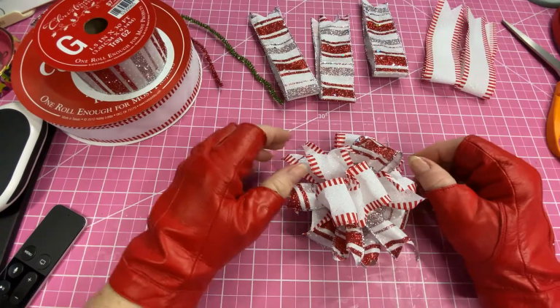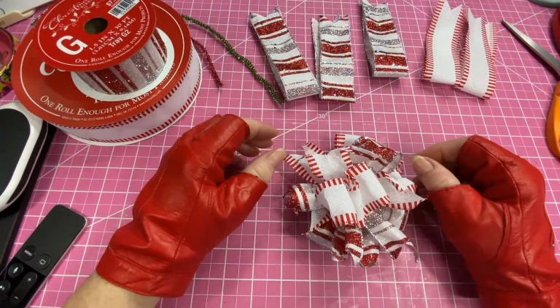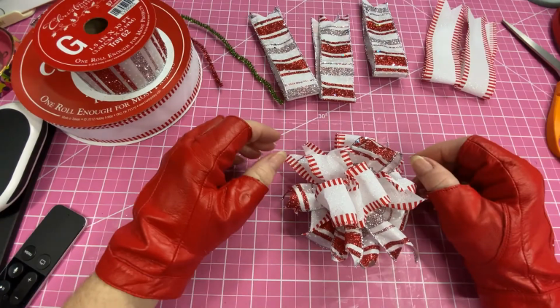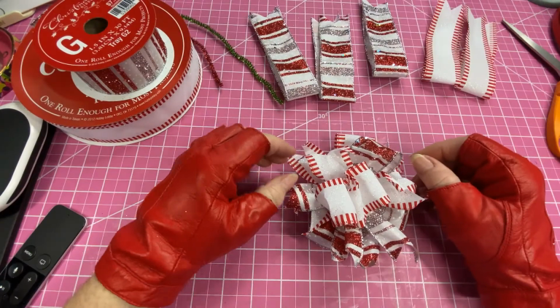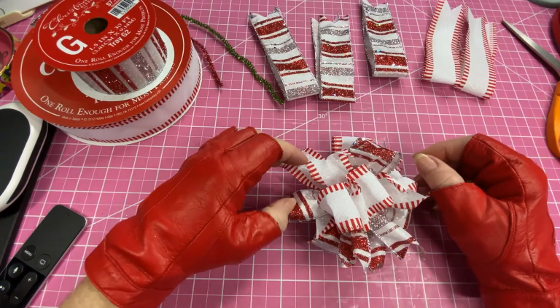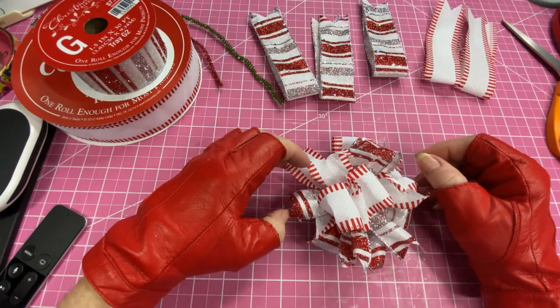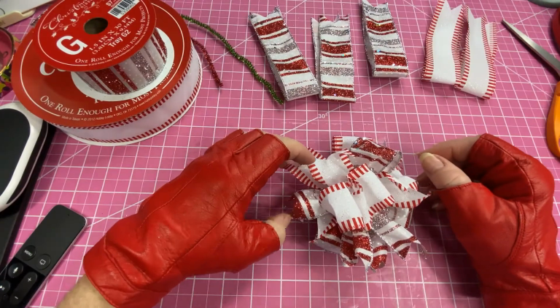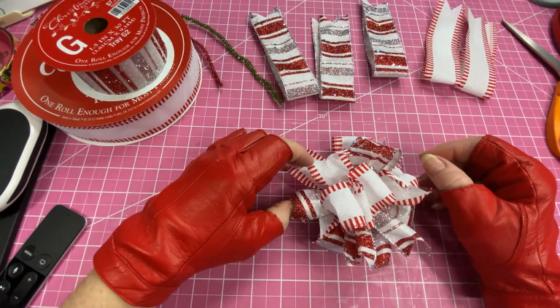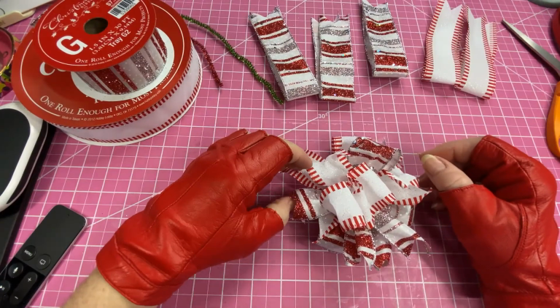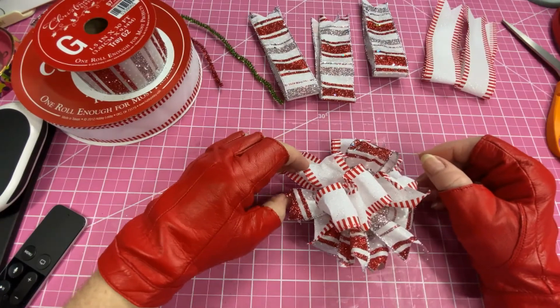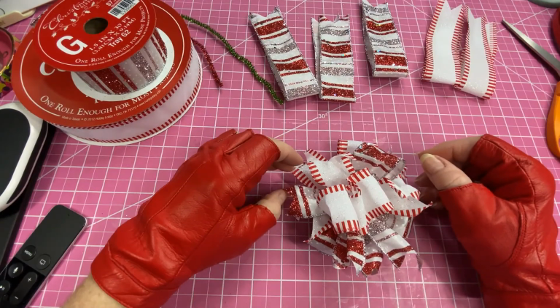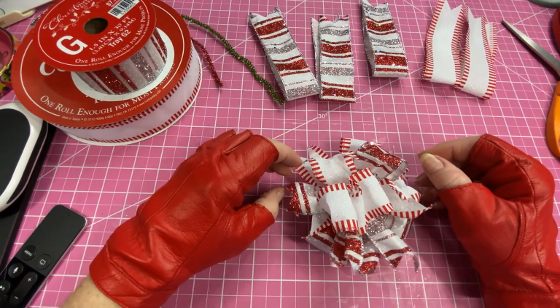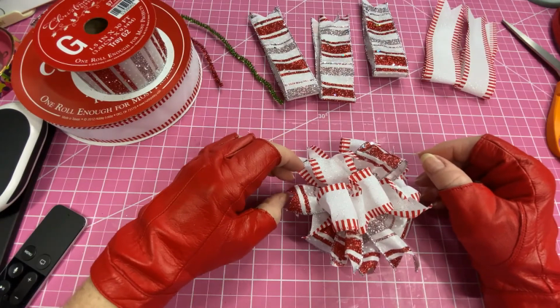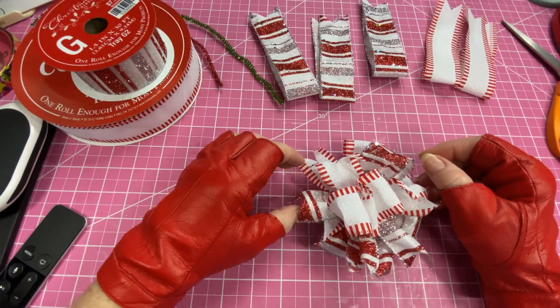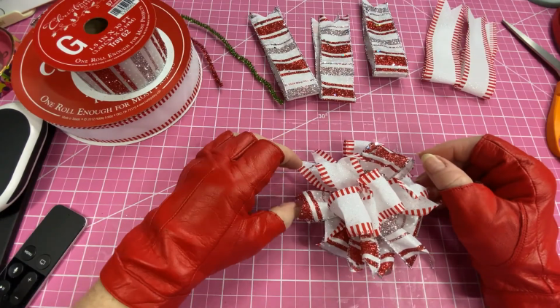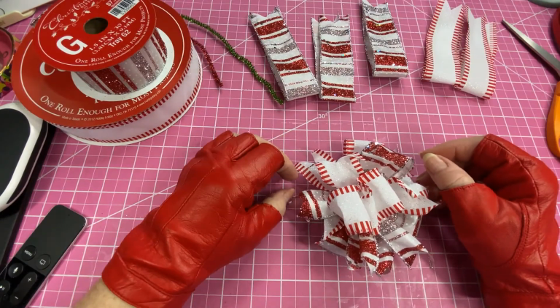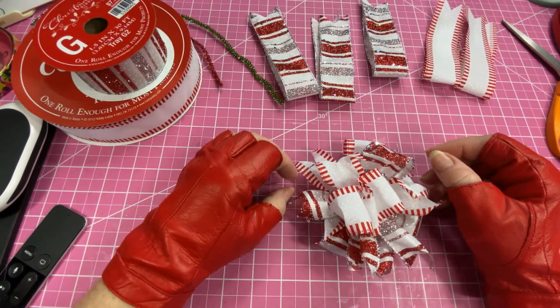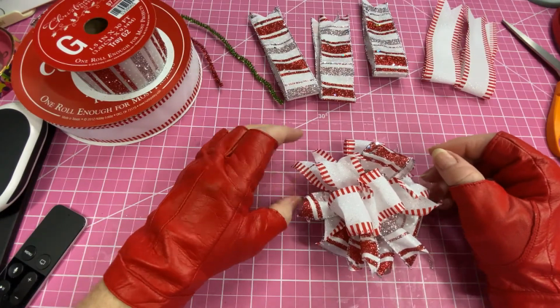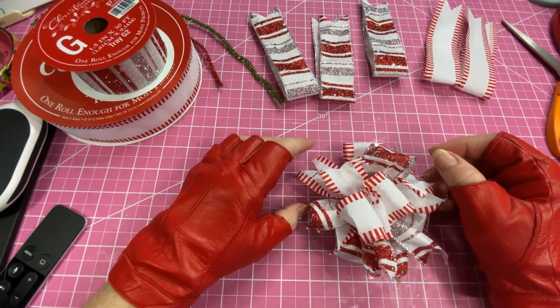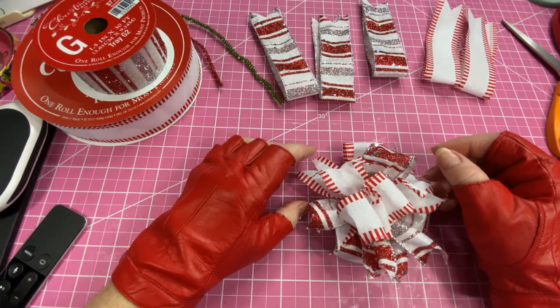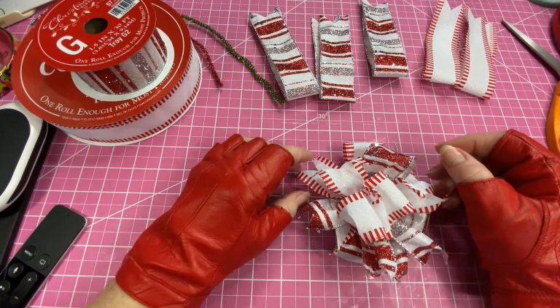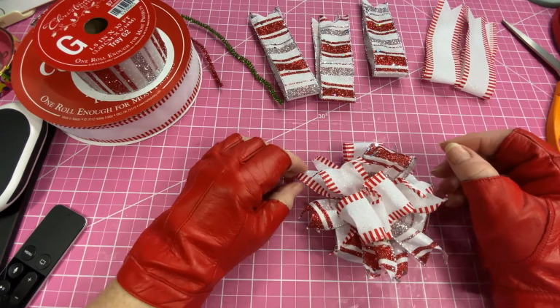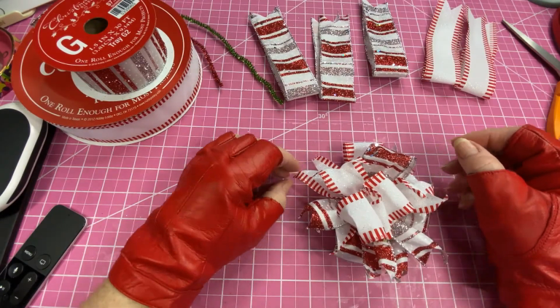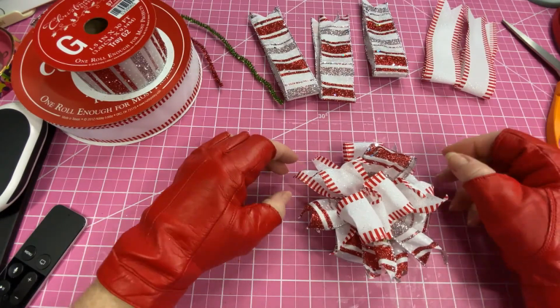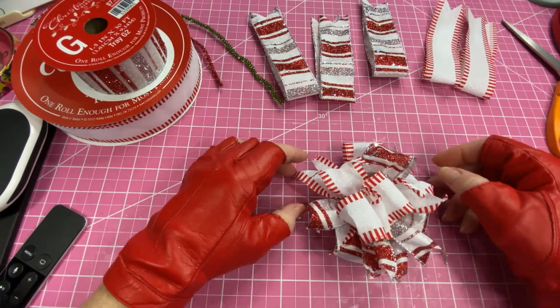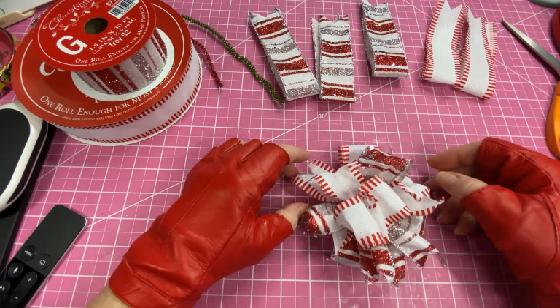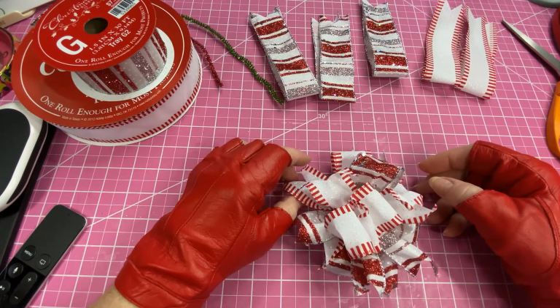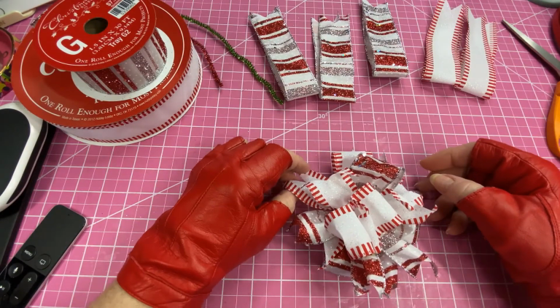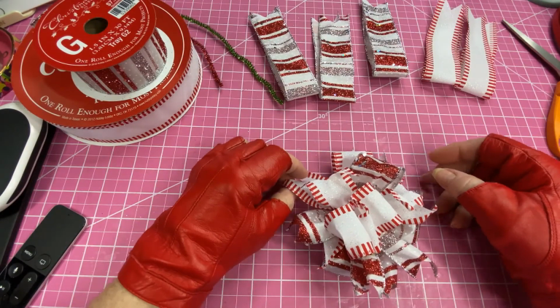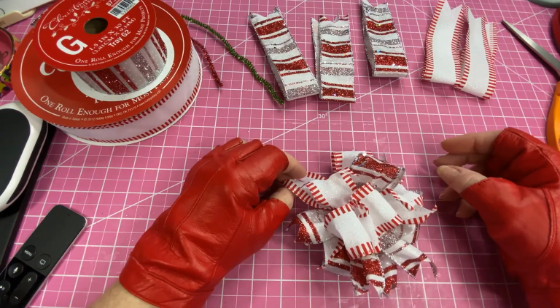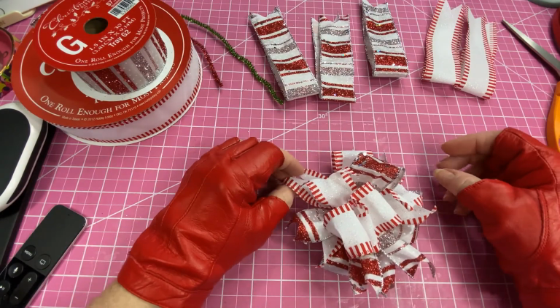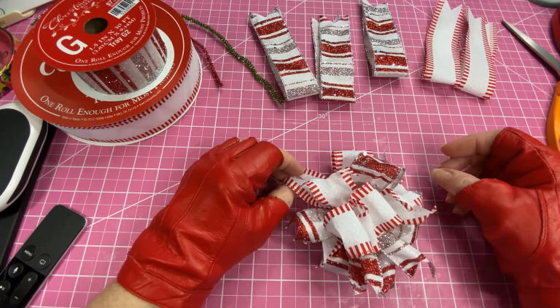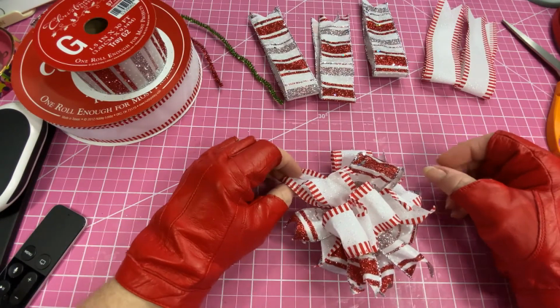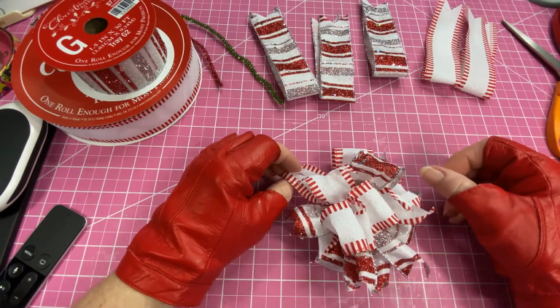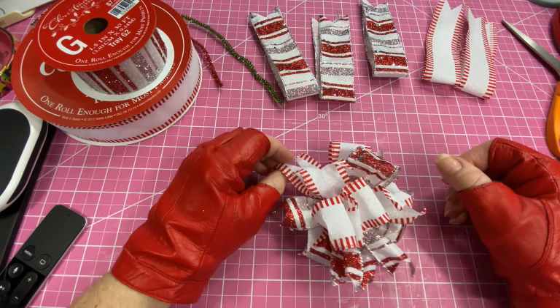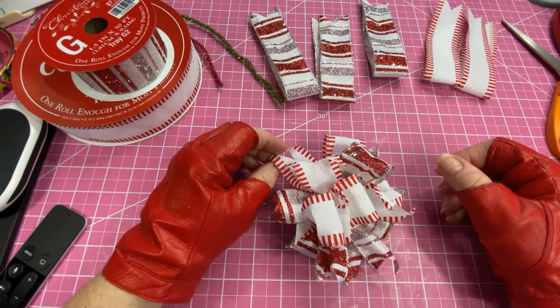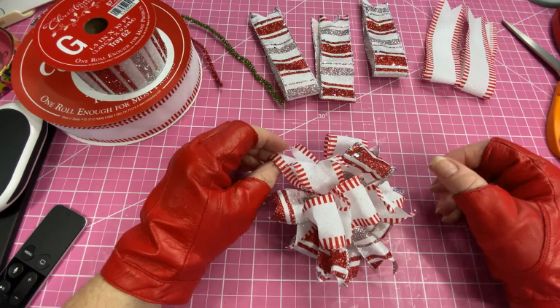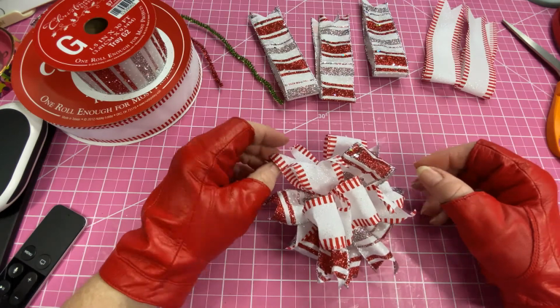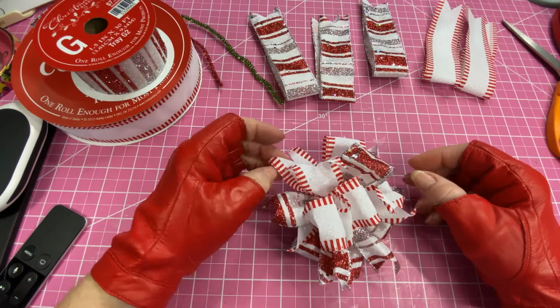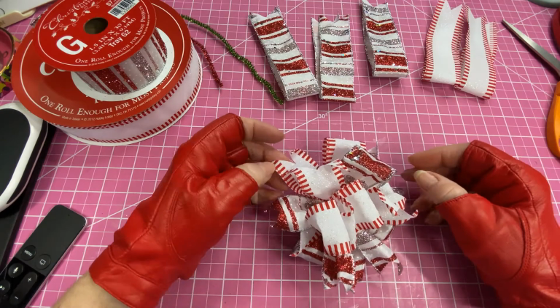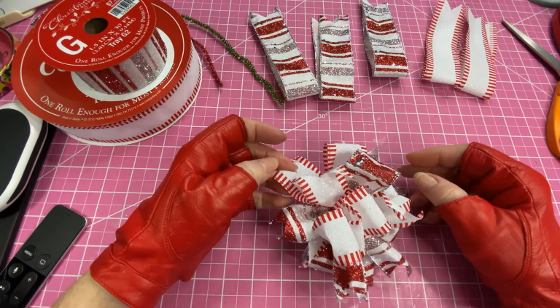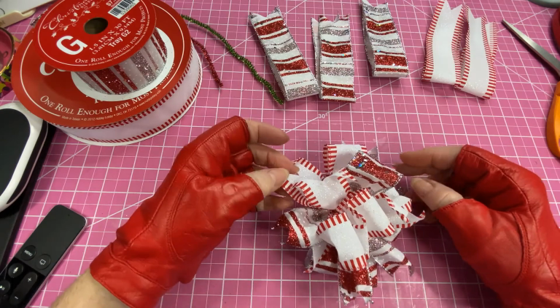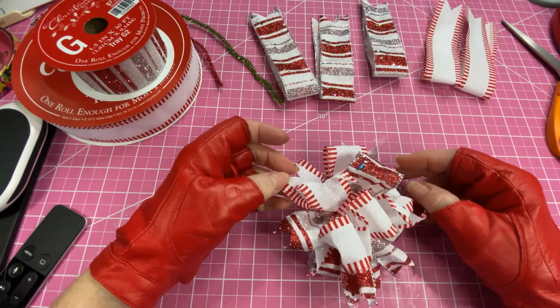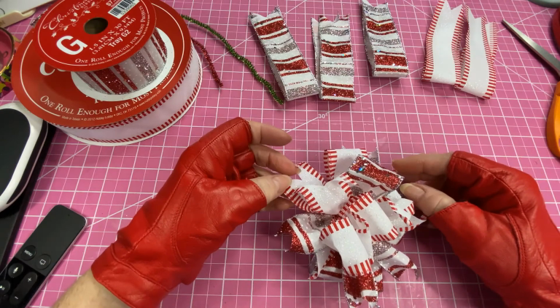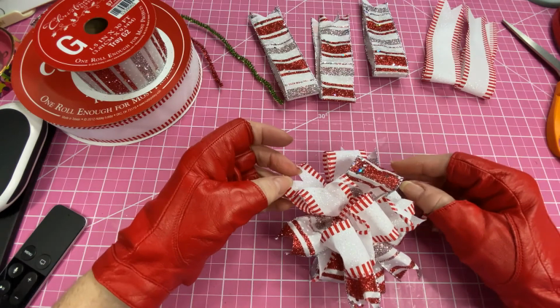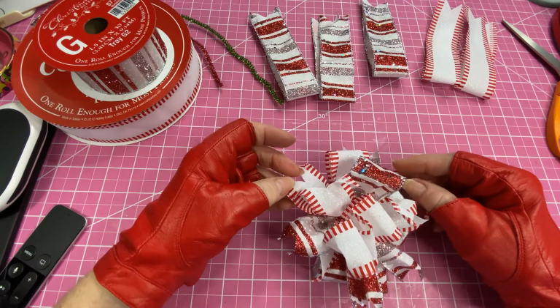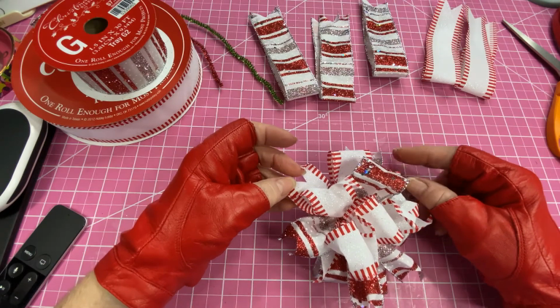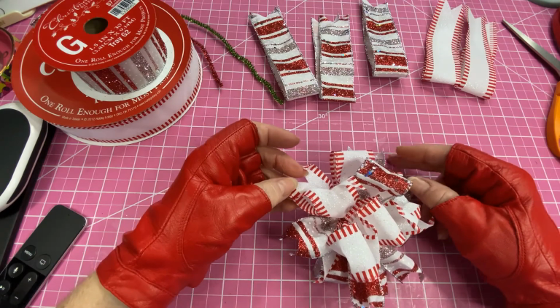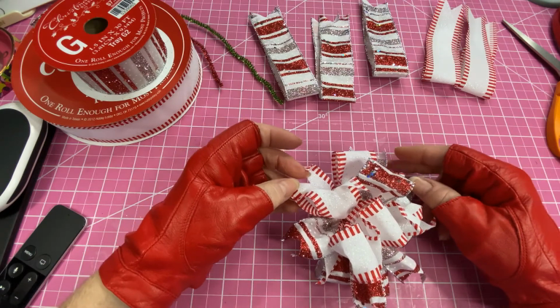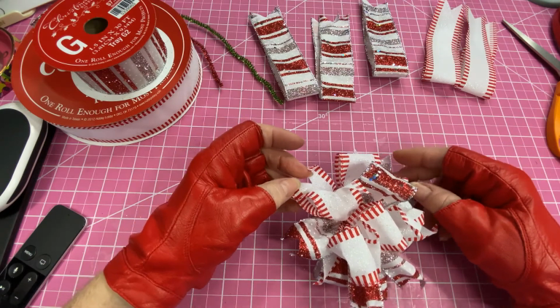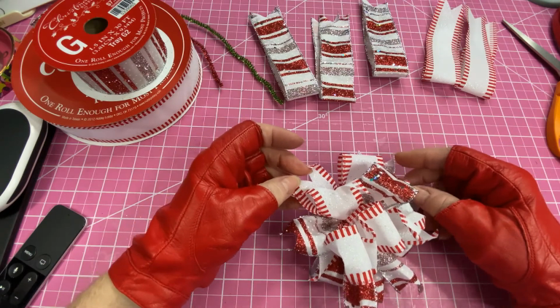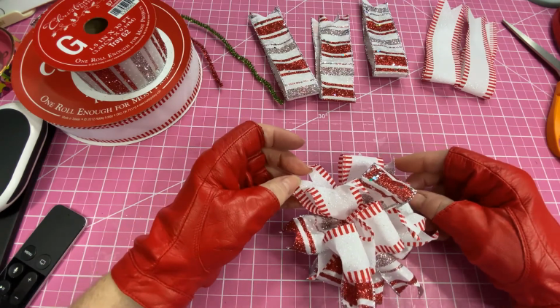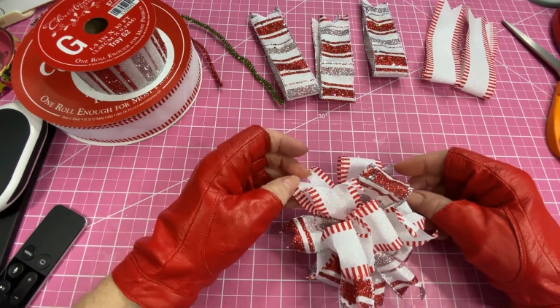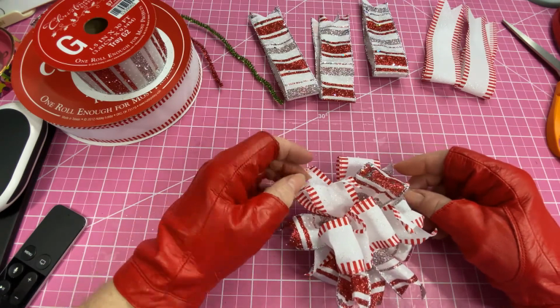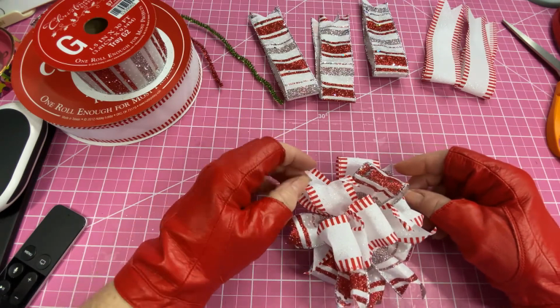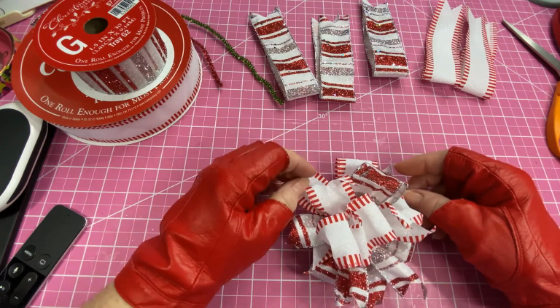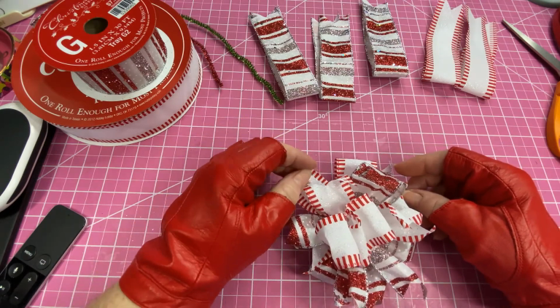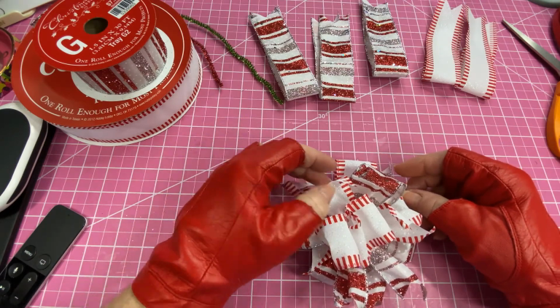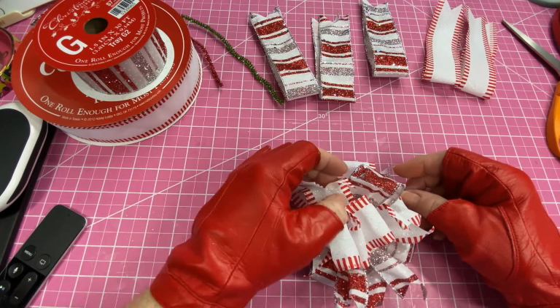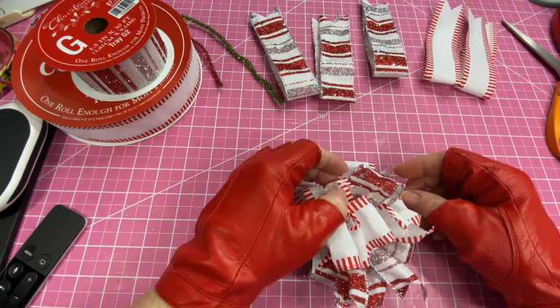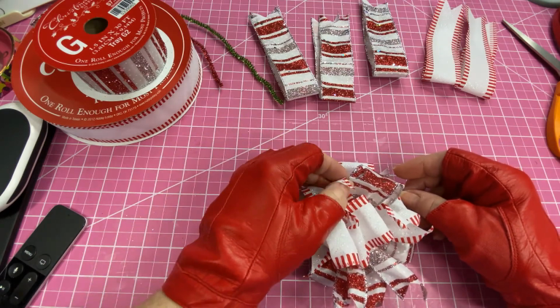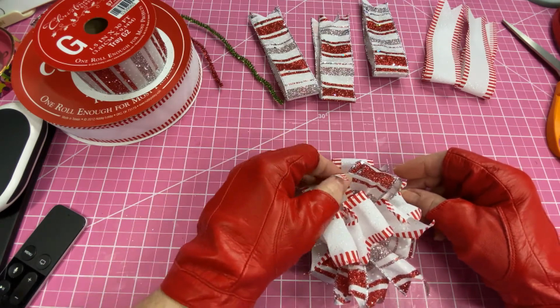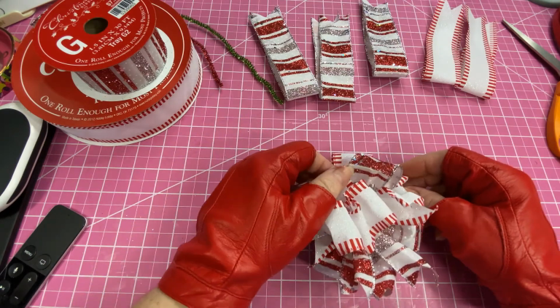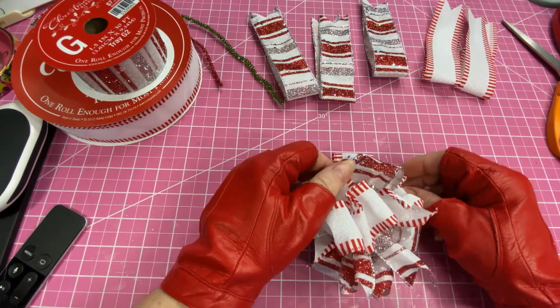Hi ladies, this is Carla. Welcome to my channel. Today I want to share with you how to make a funky bow.